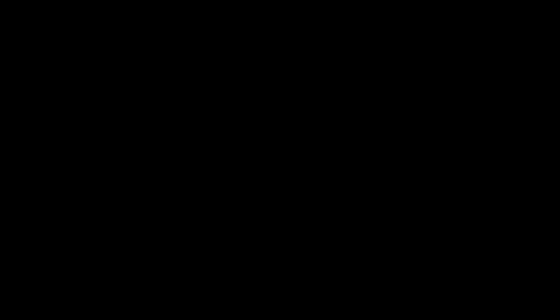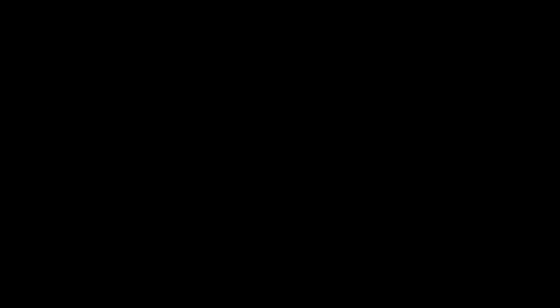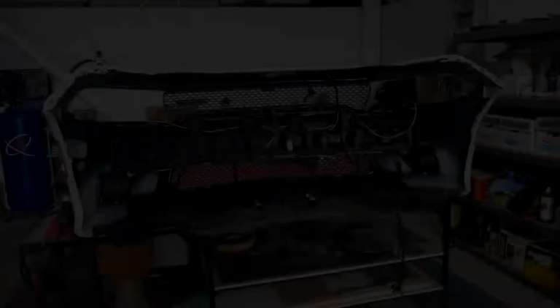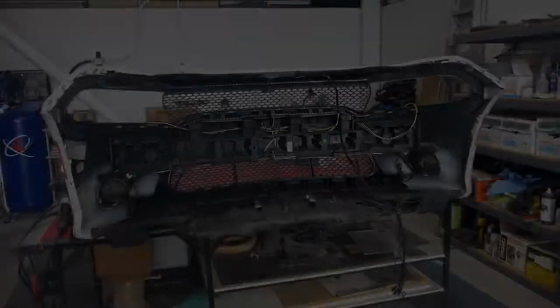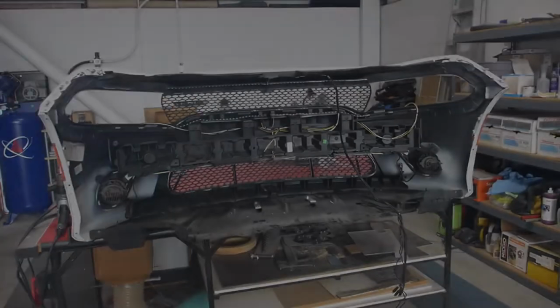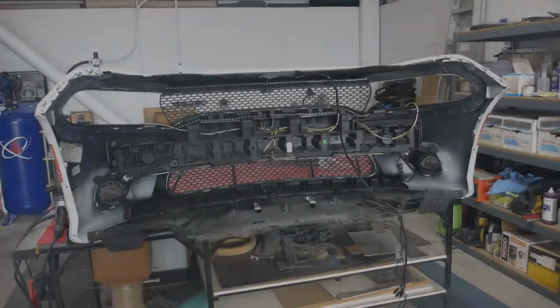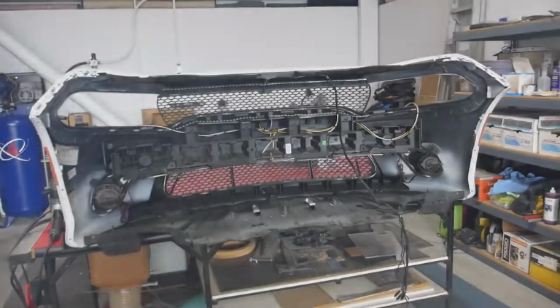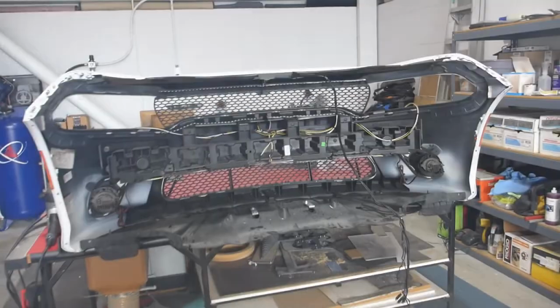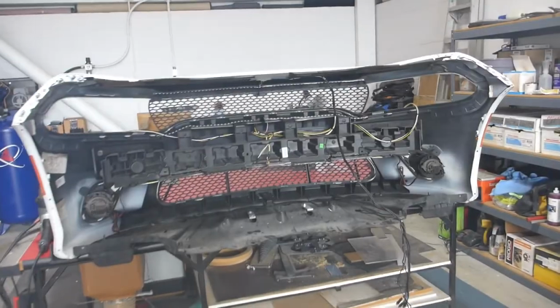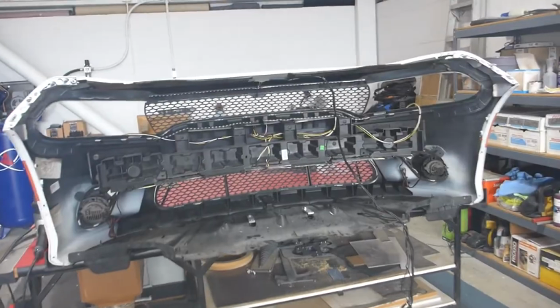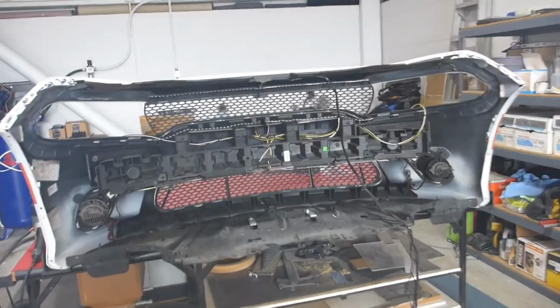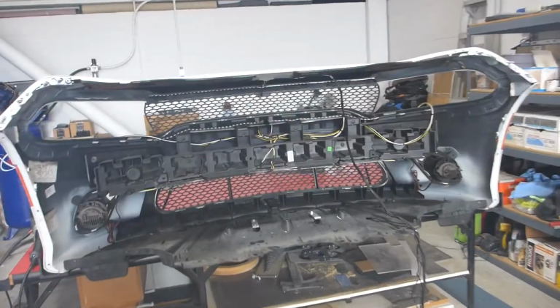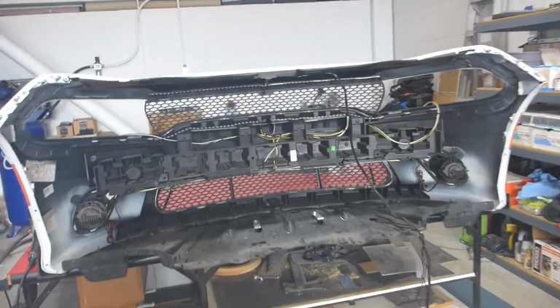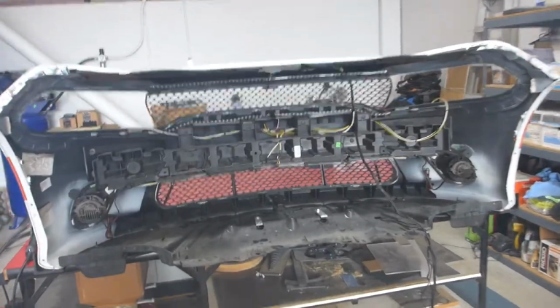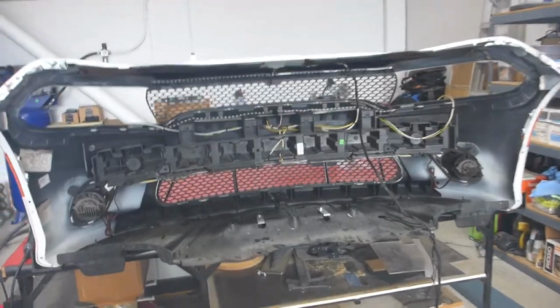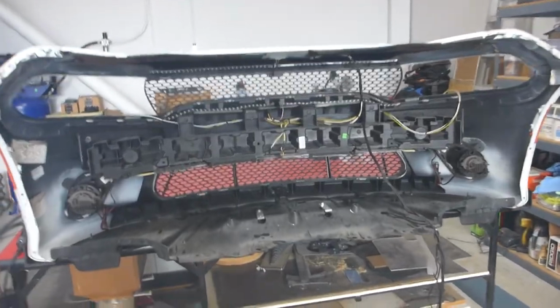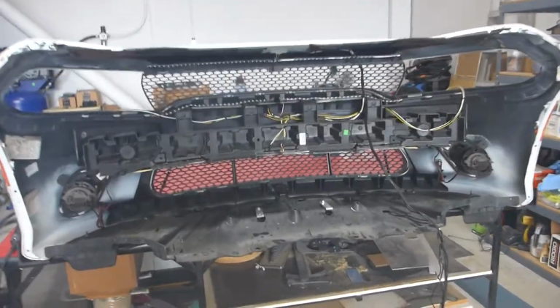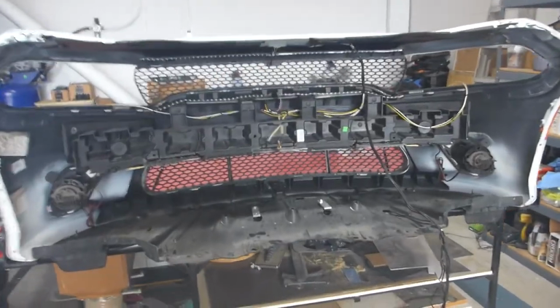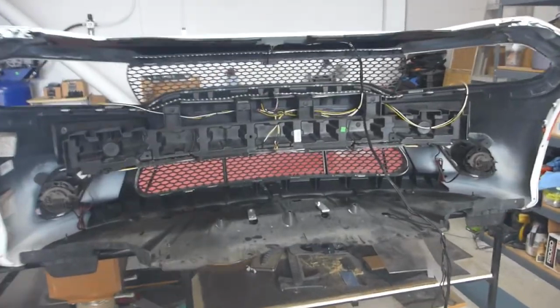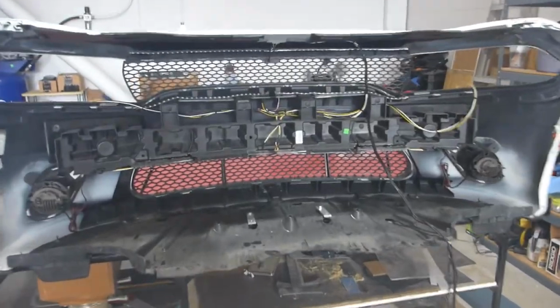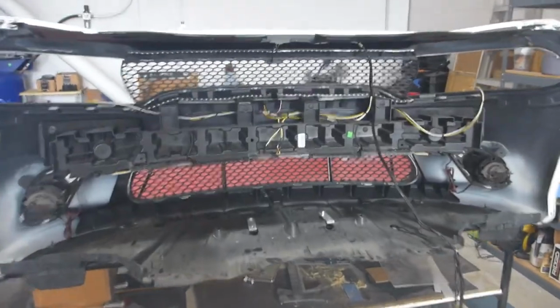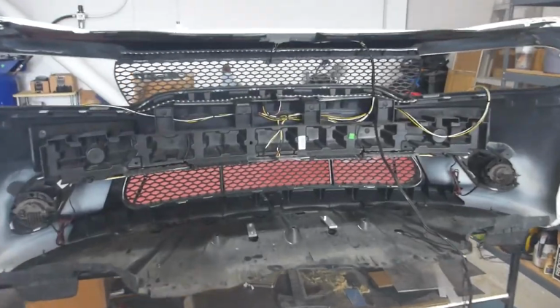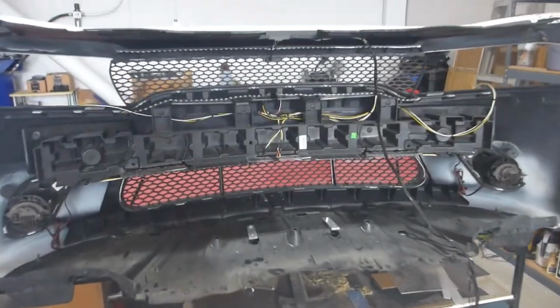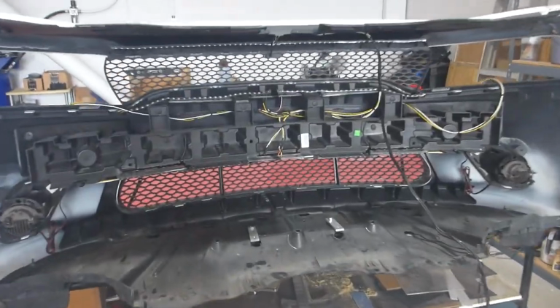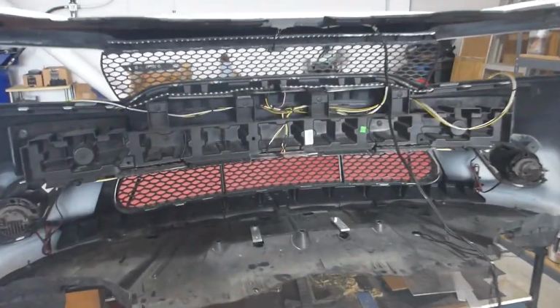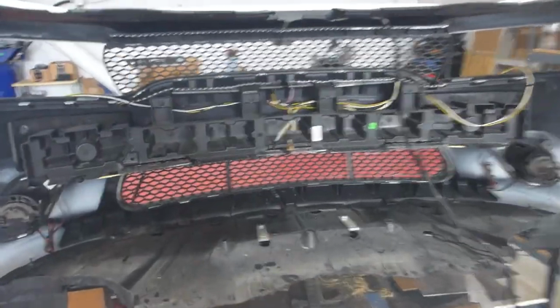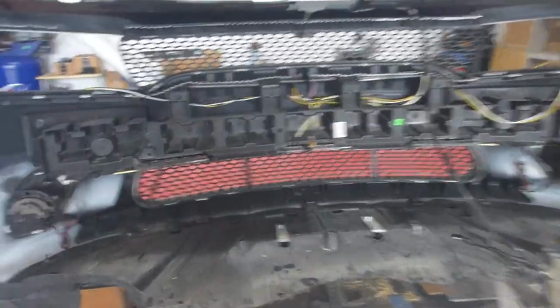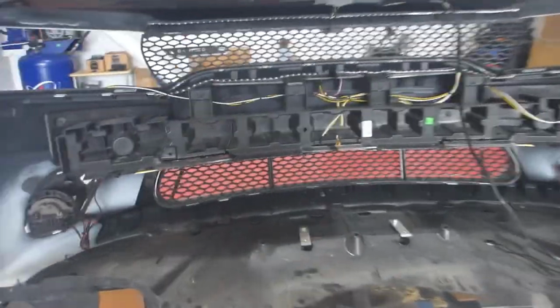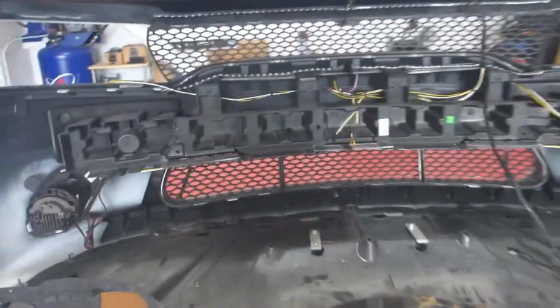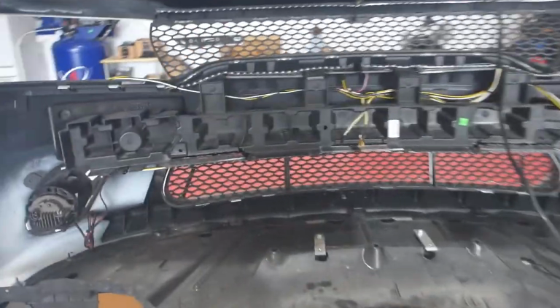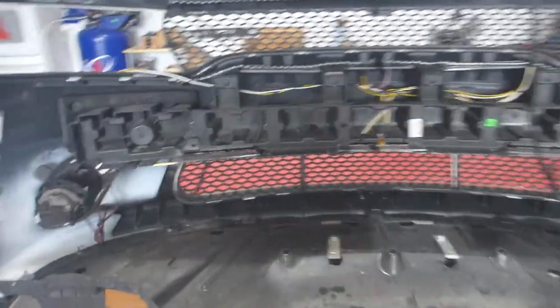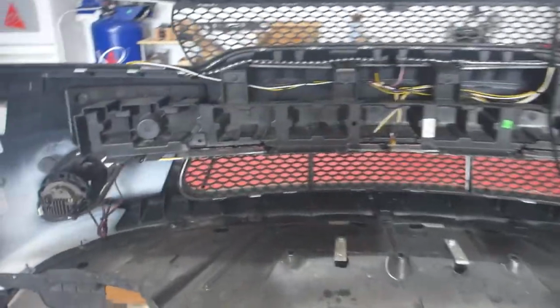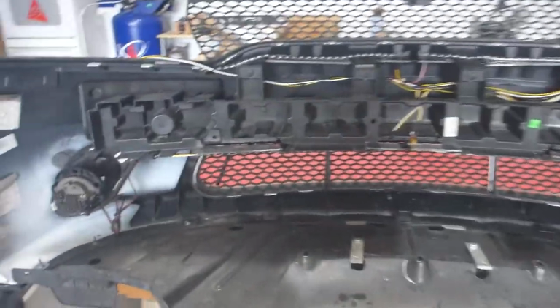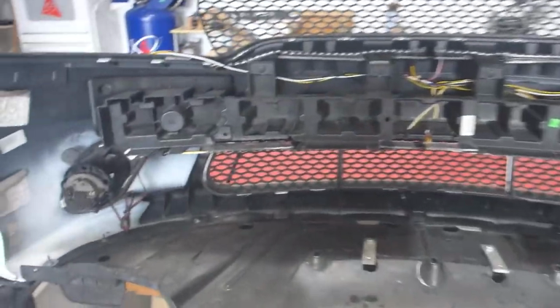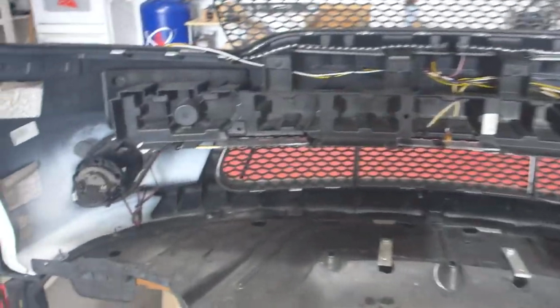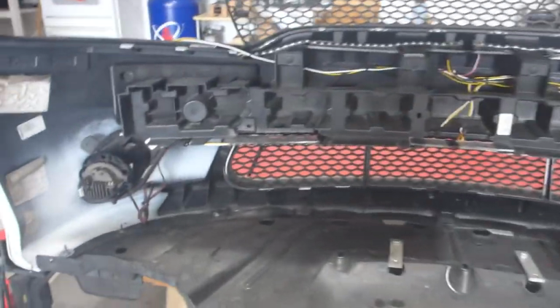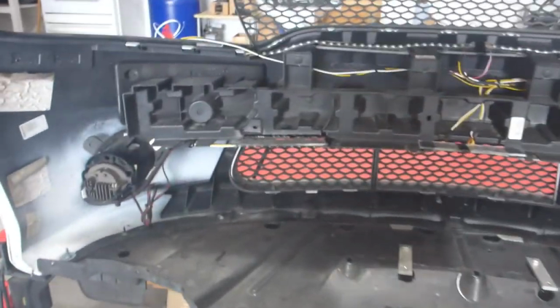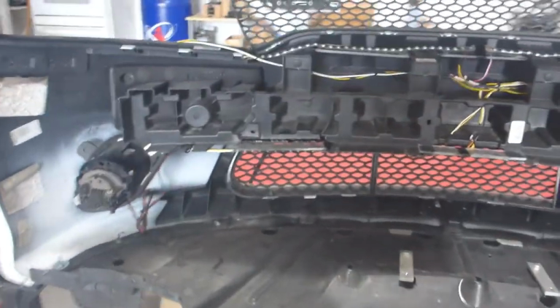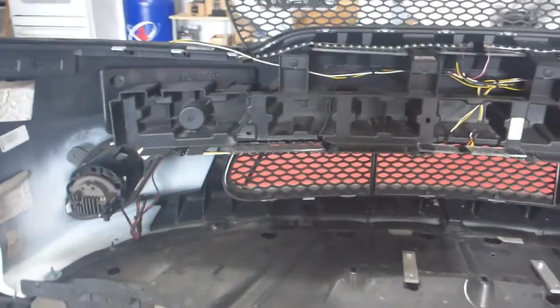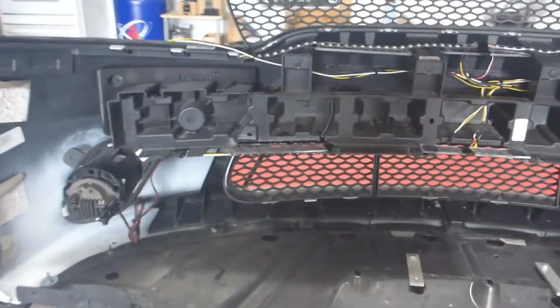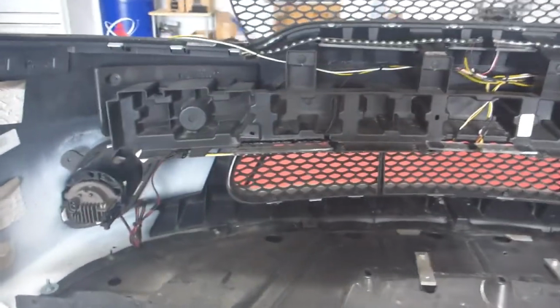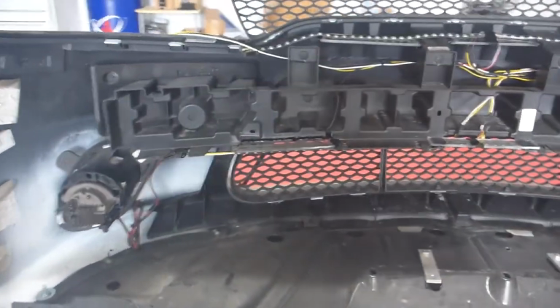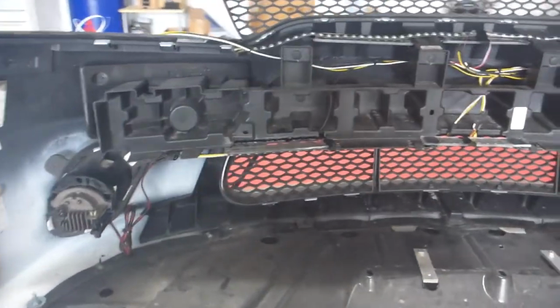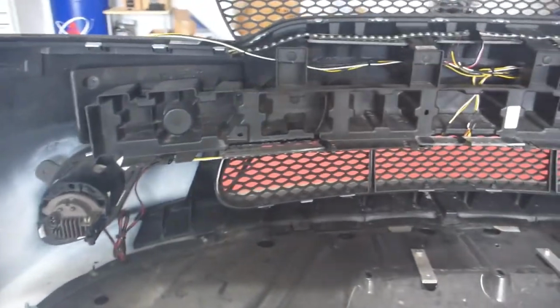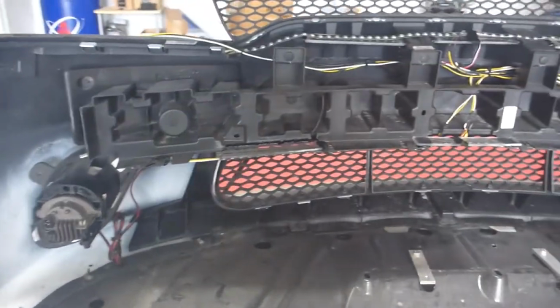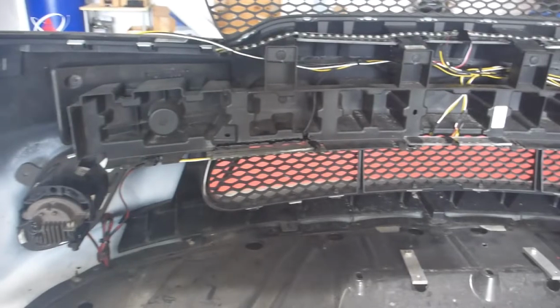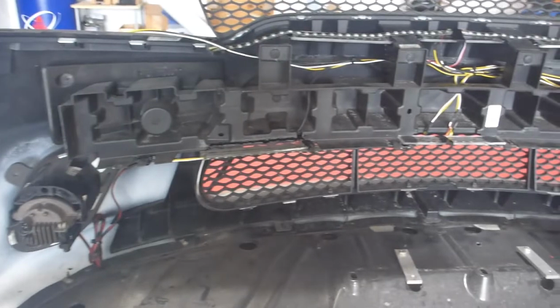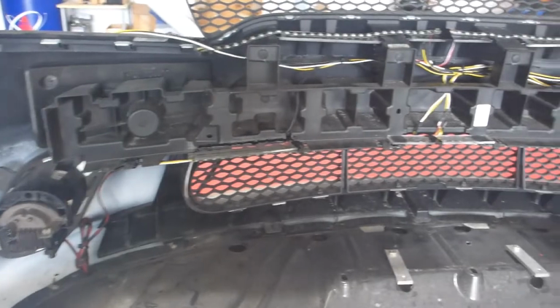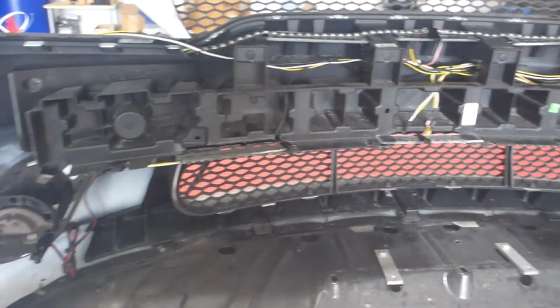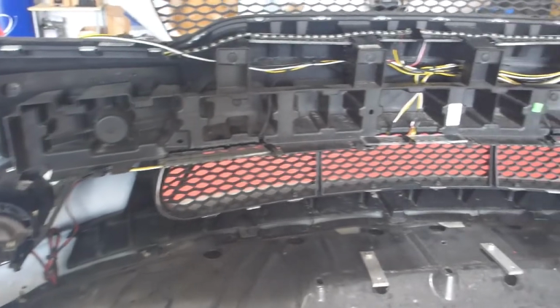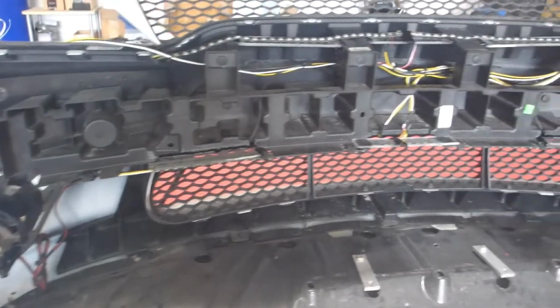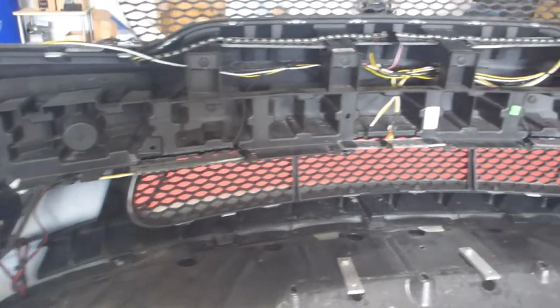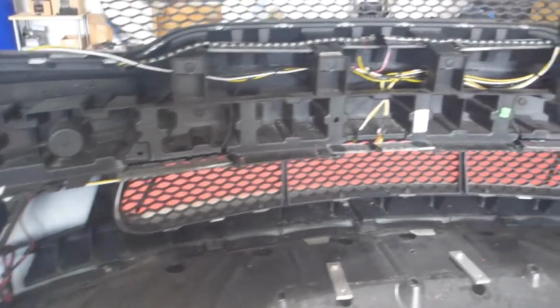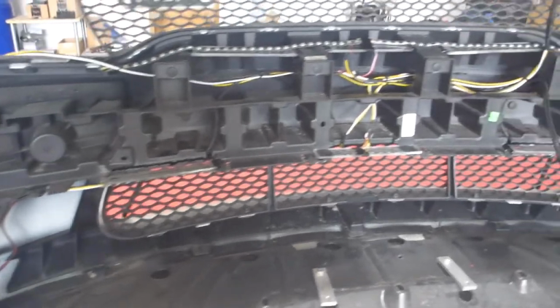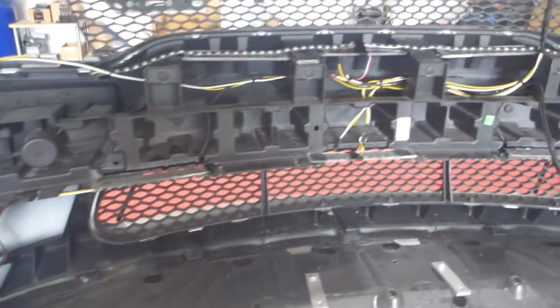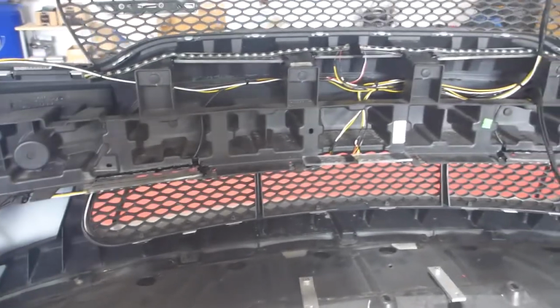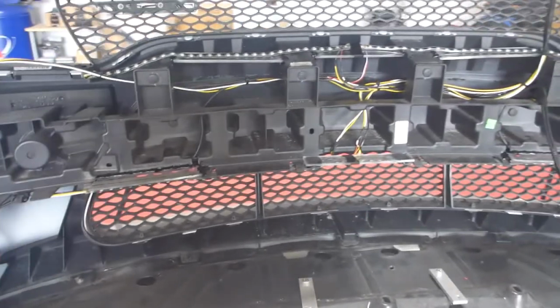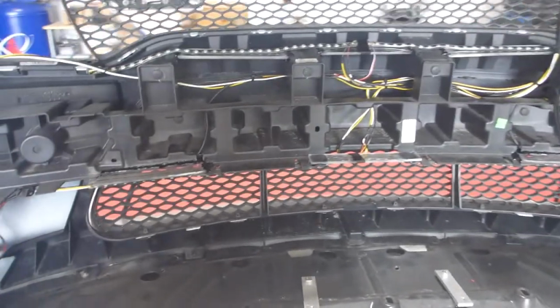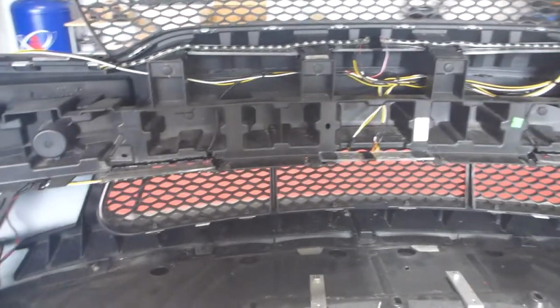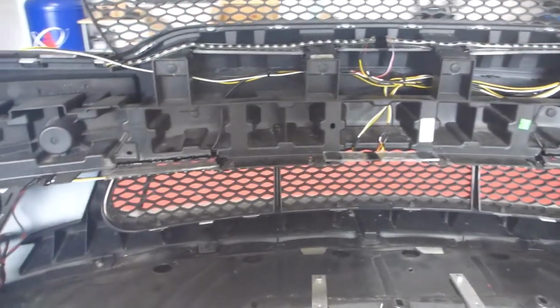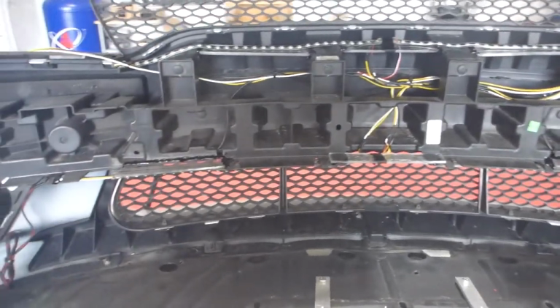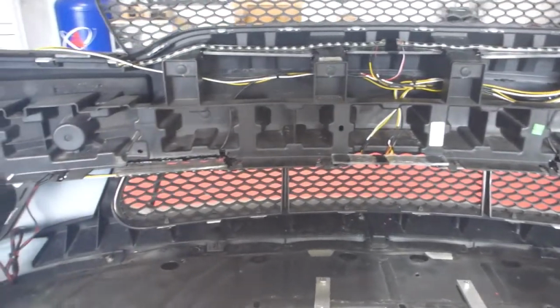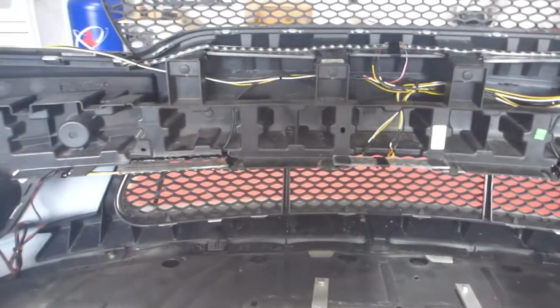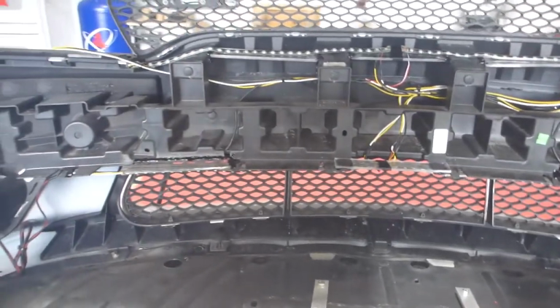What's going on everybody? This is Thirteen with Superior Mobile by Thirteen, and today I want to talk about the grill lighting setup that I am doing for this Dodge Charger.